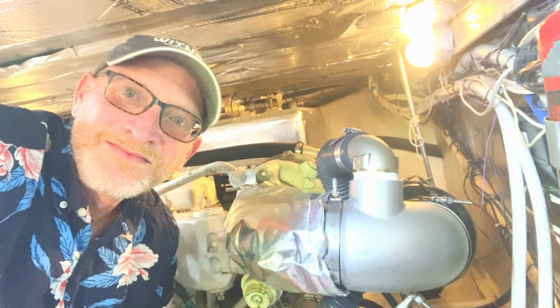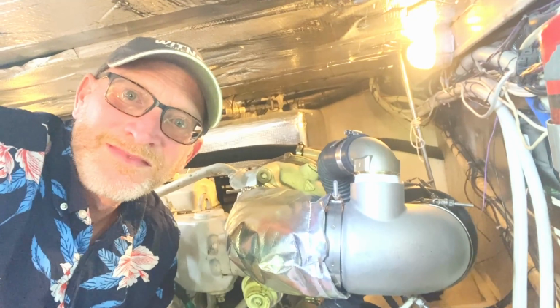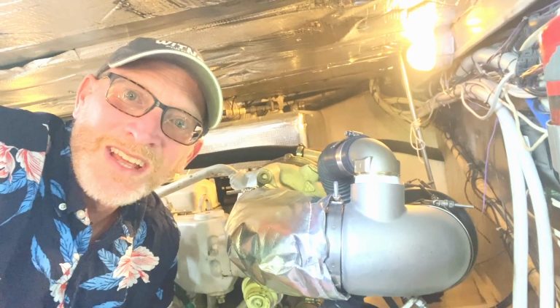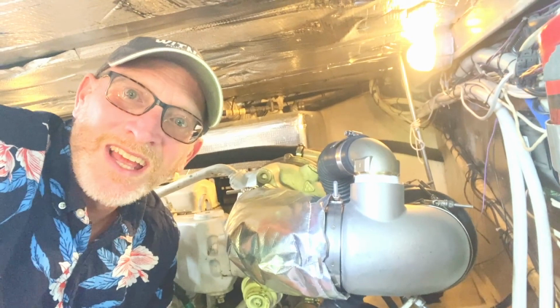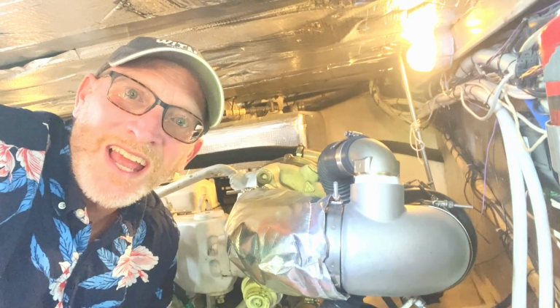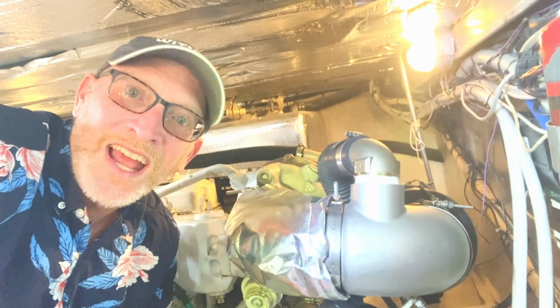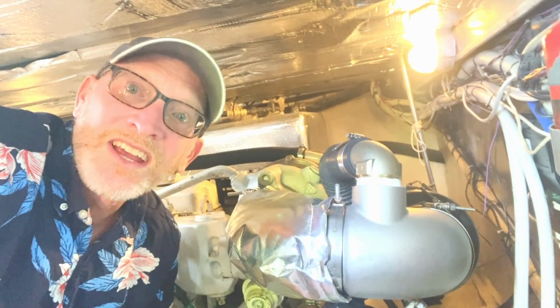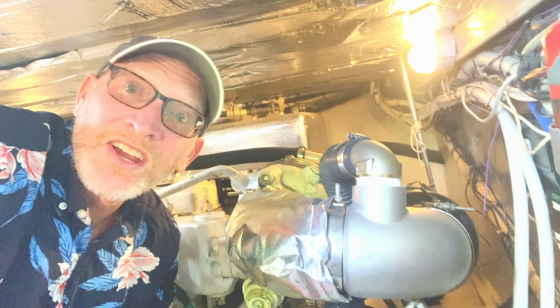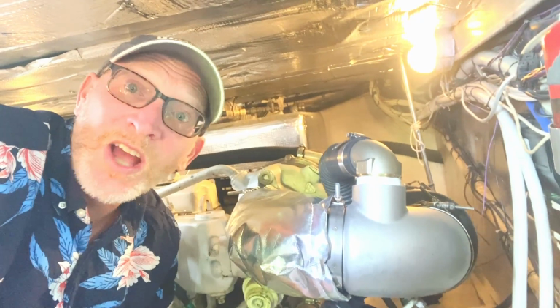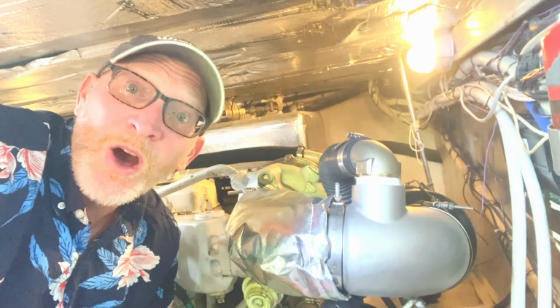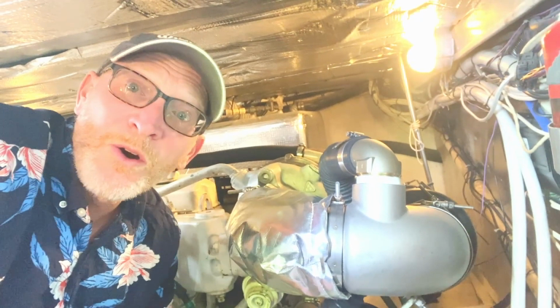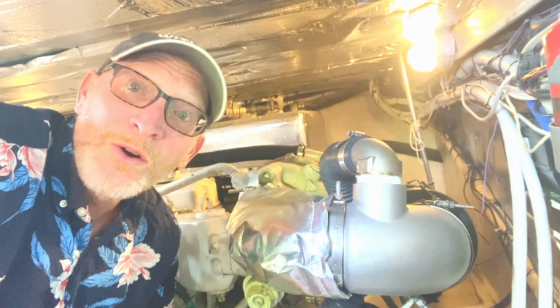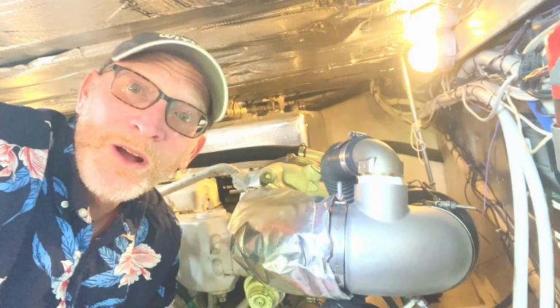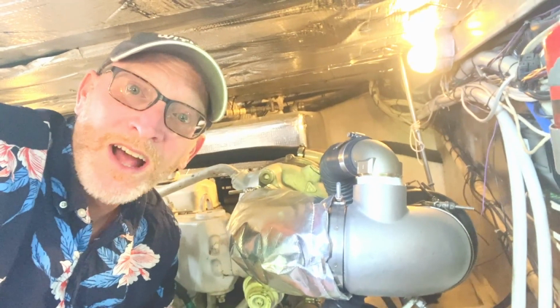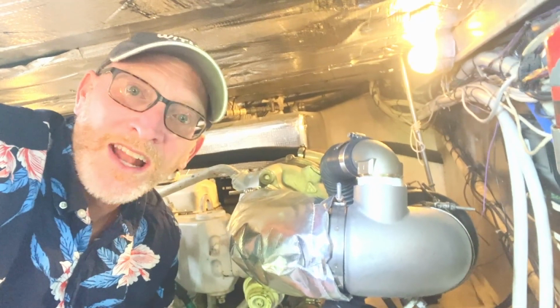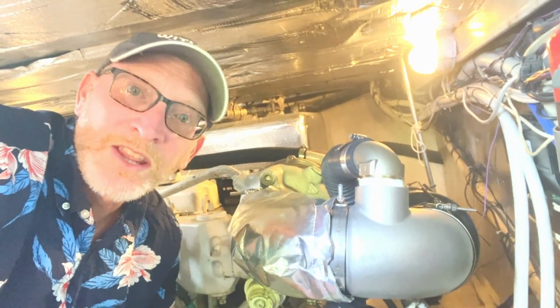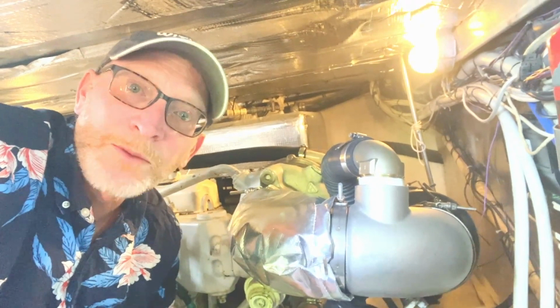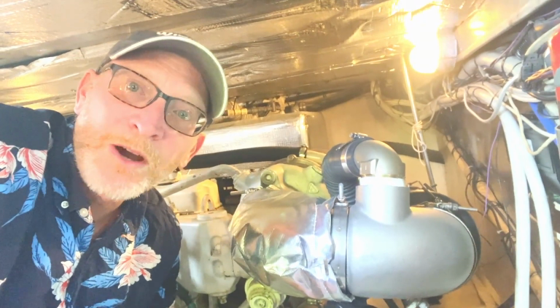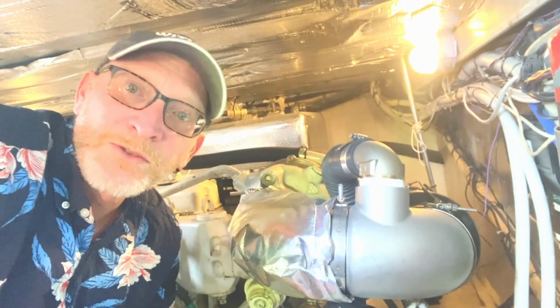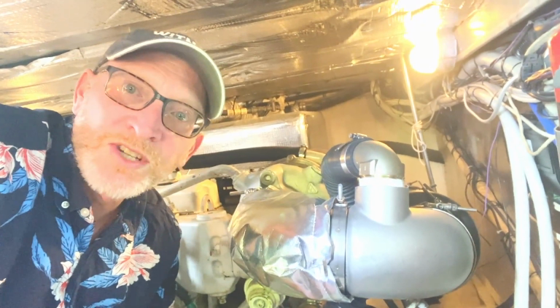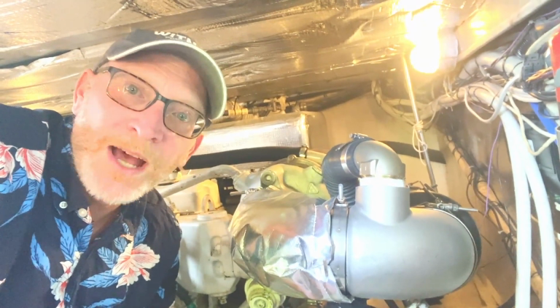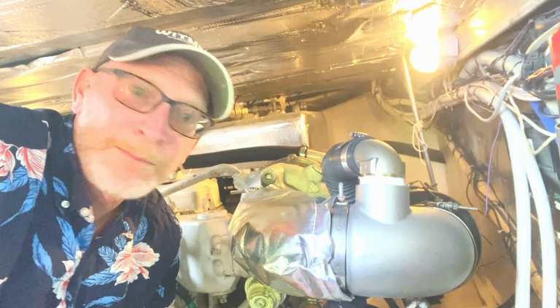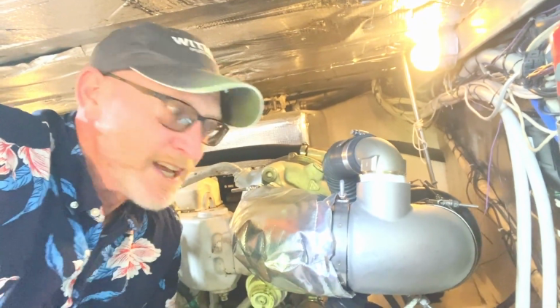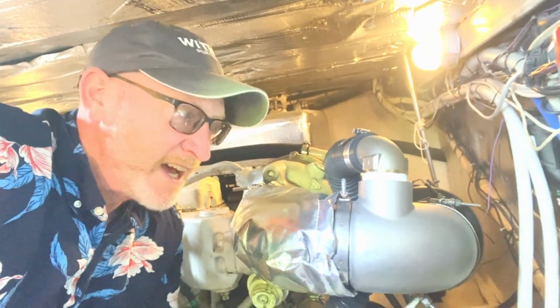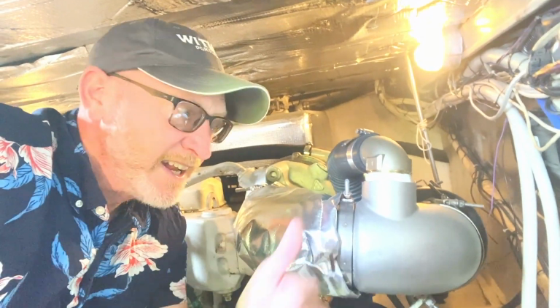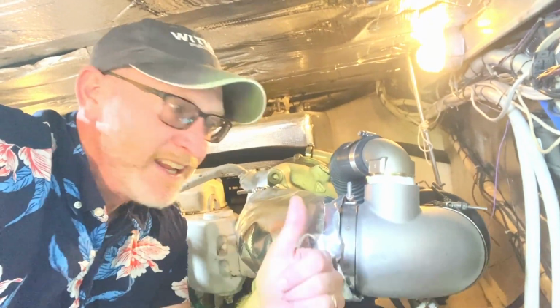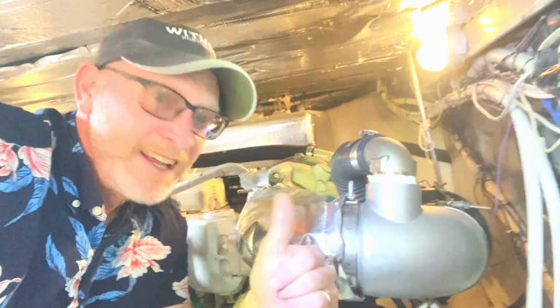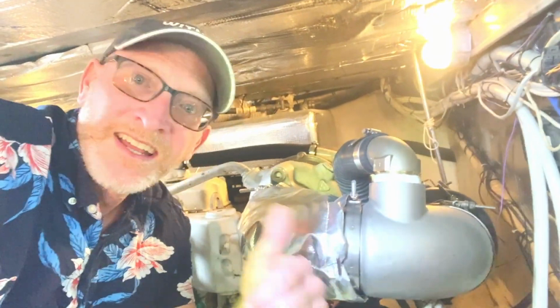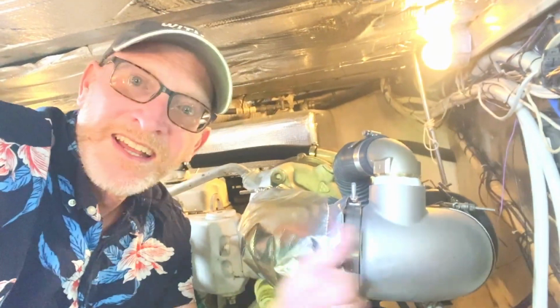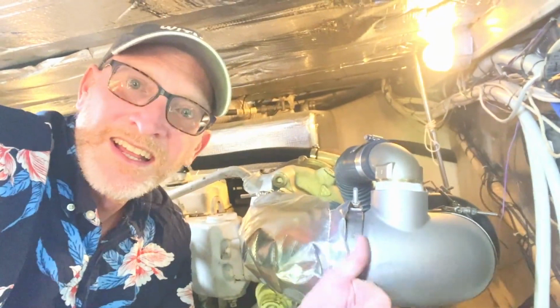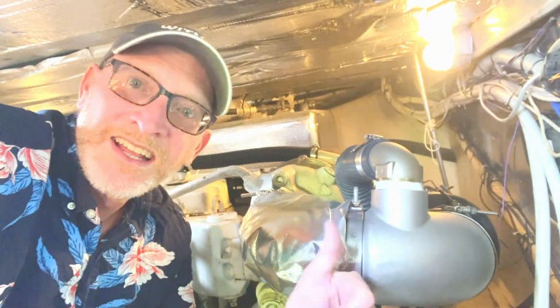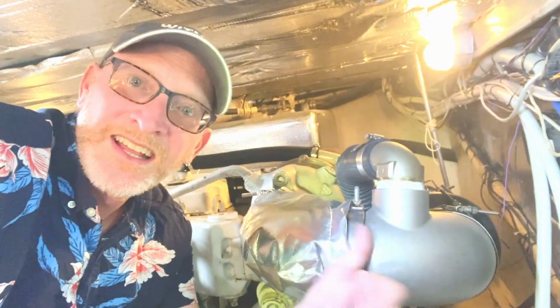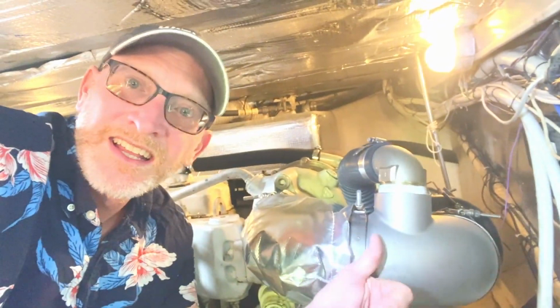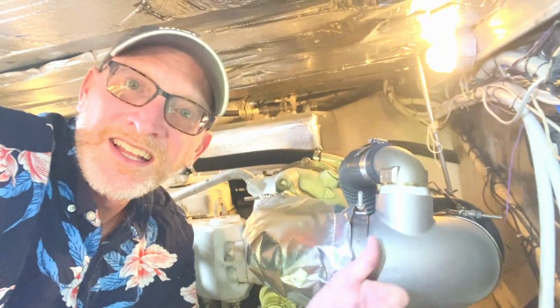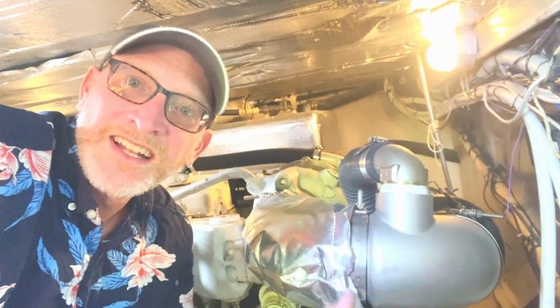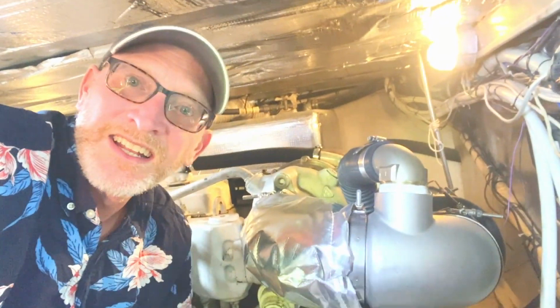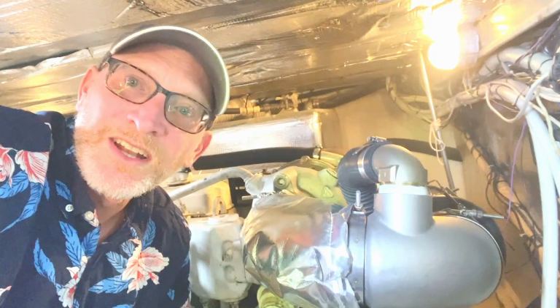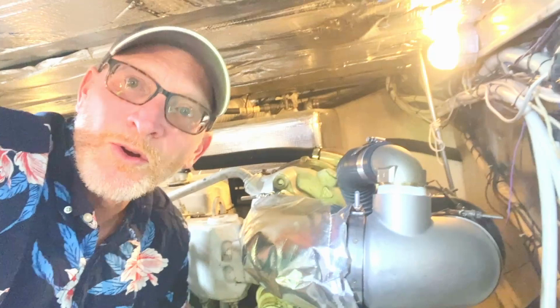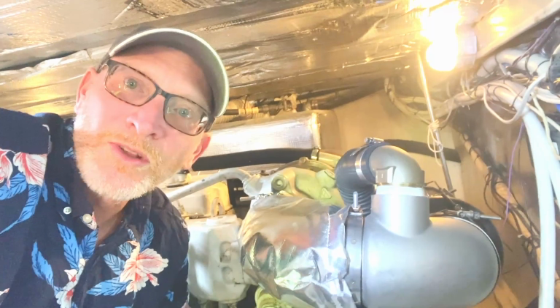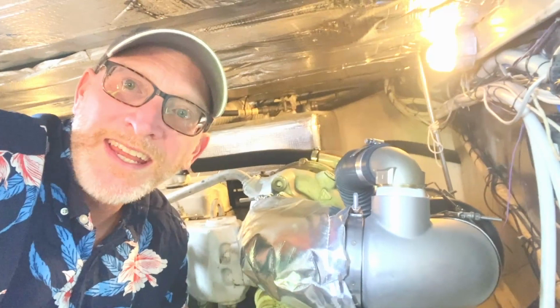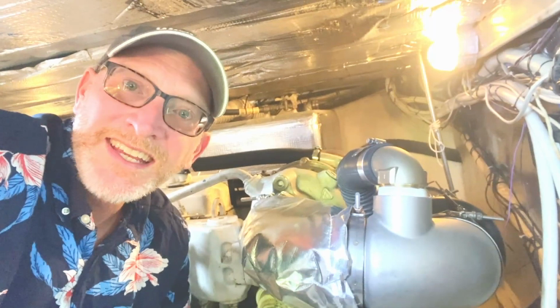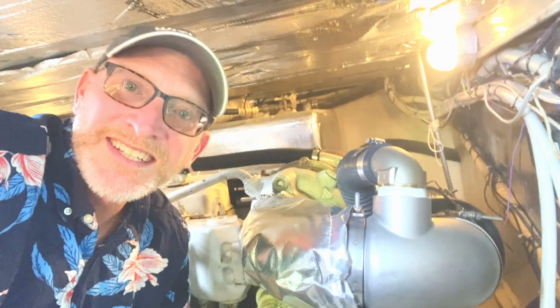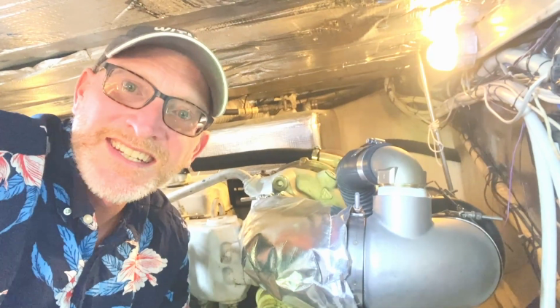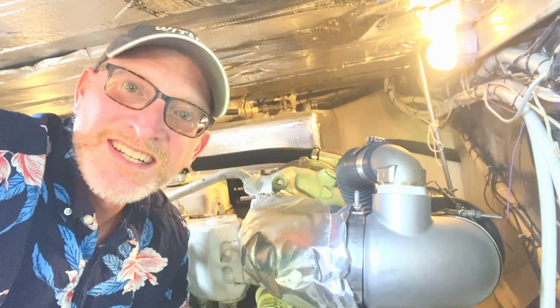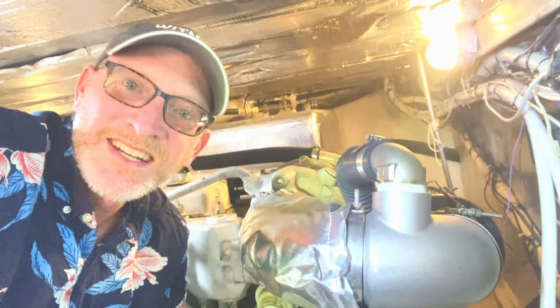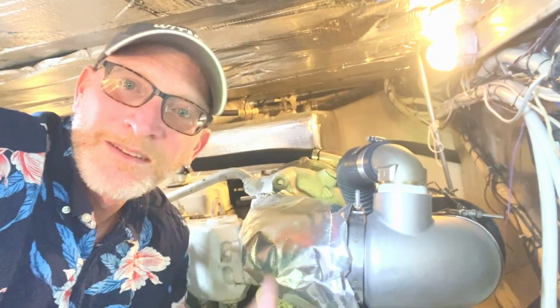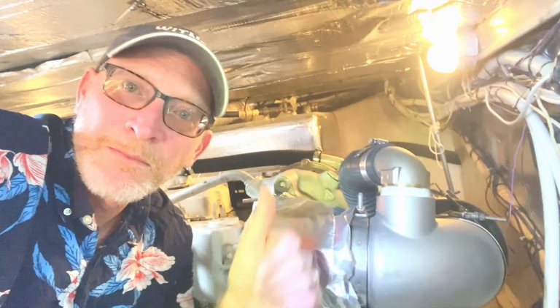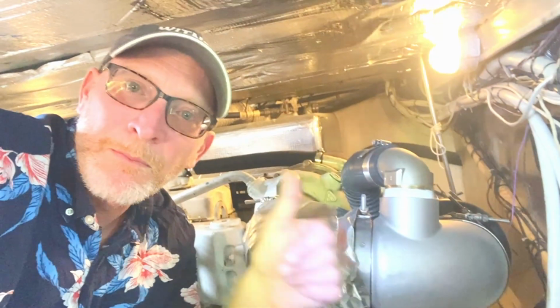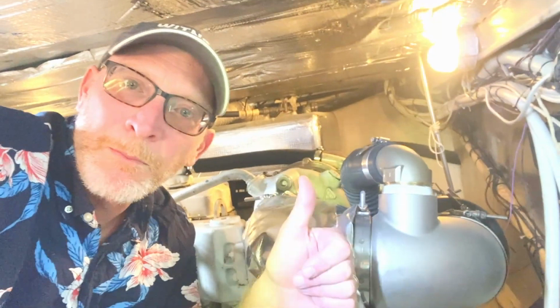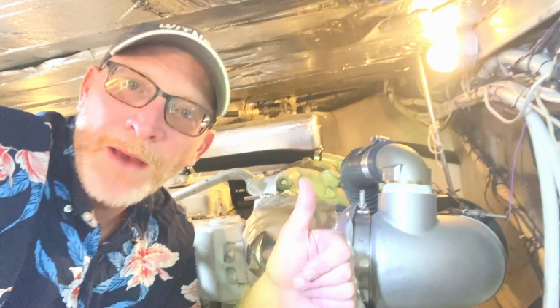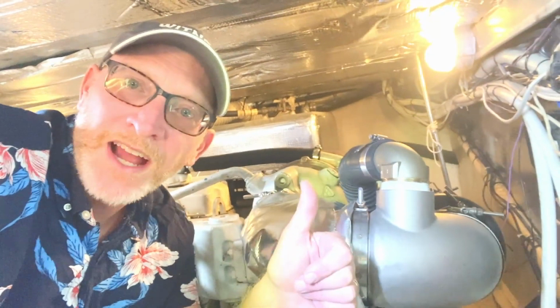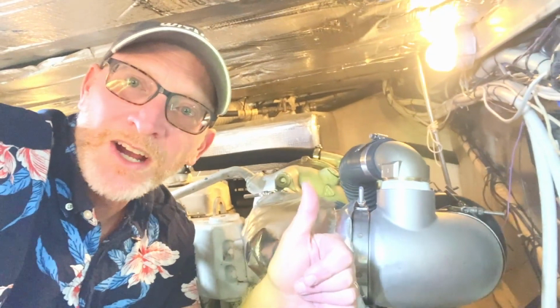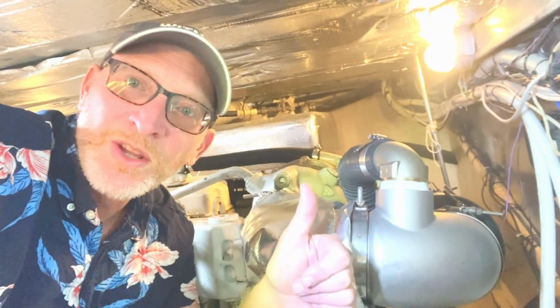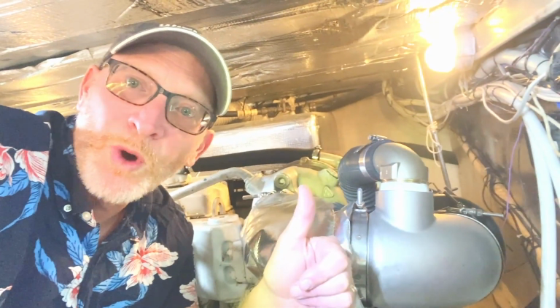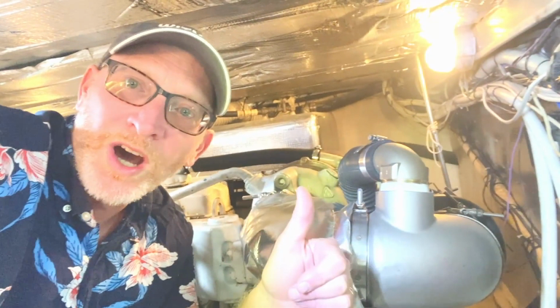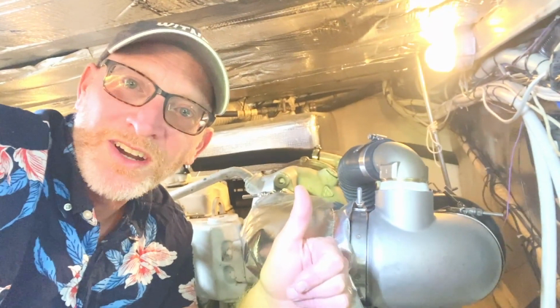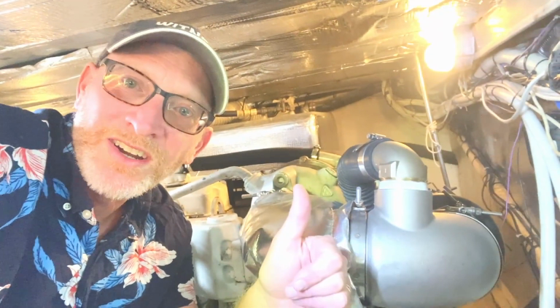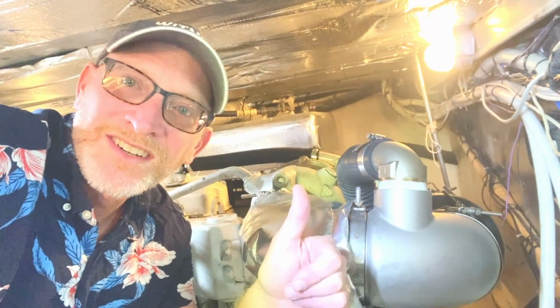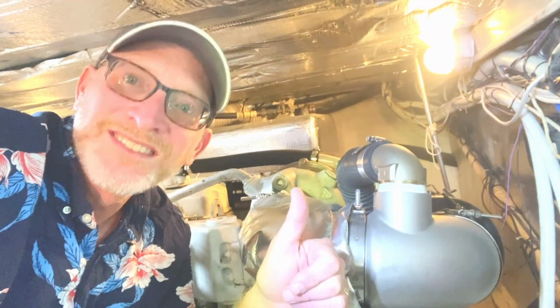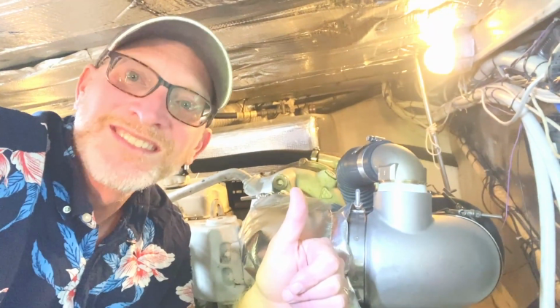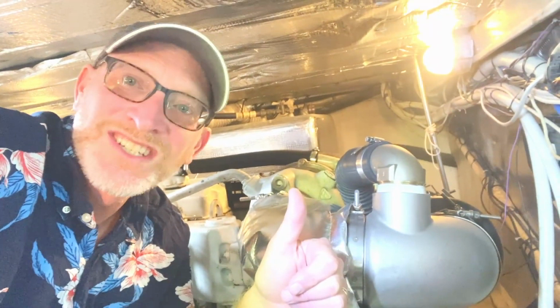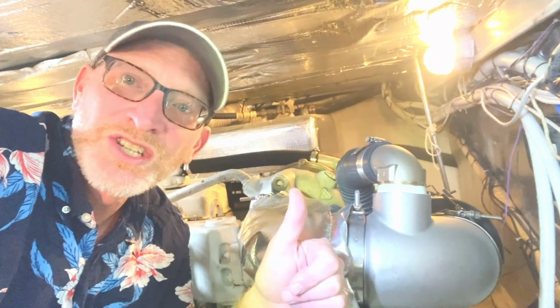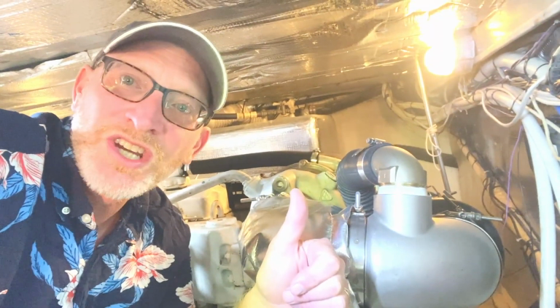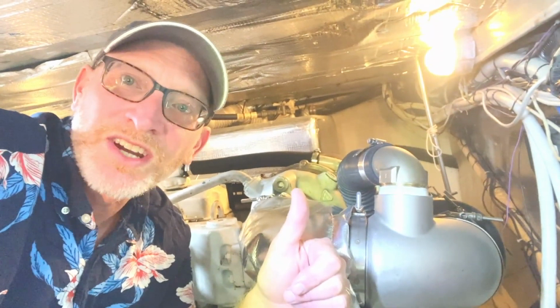And there you go — another boat job done. No leaks, back on the water. Cheers.